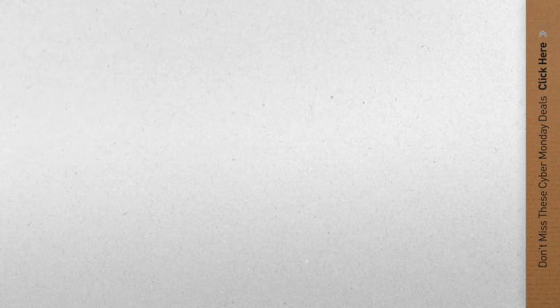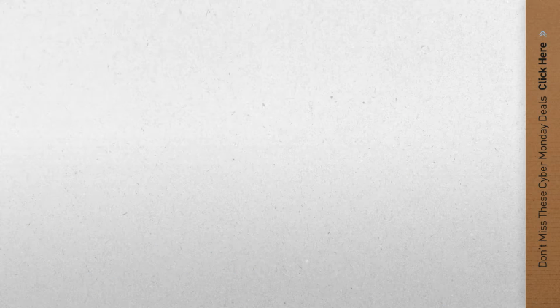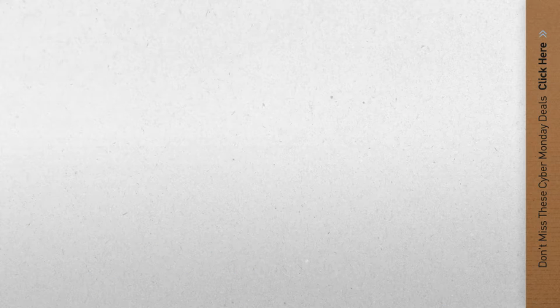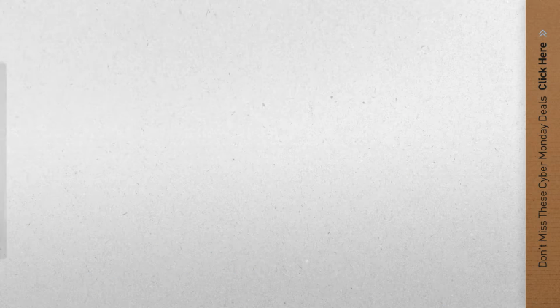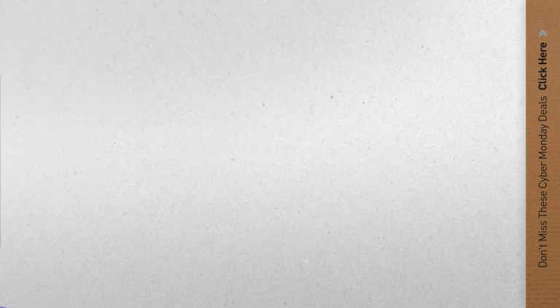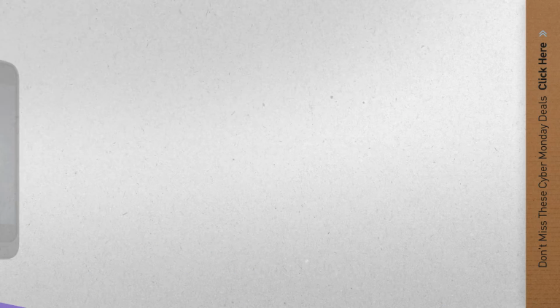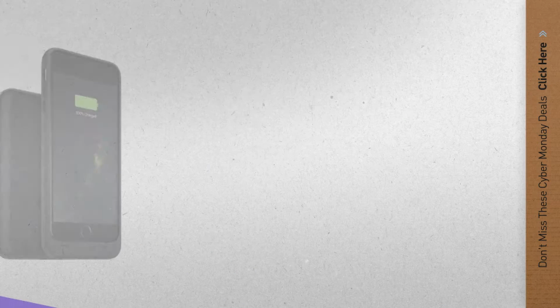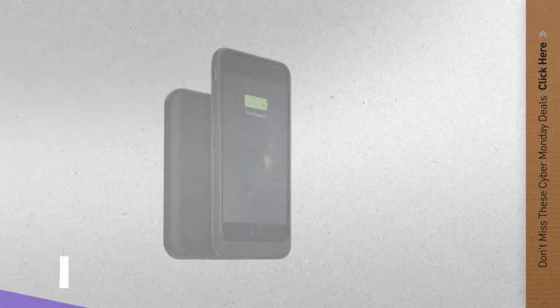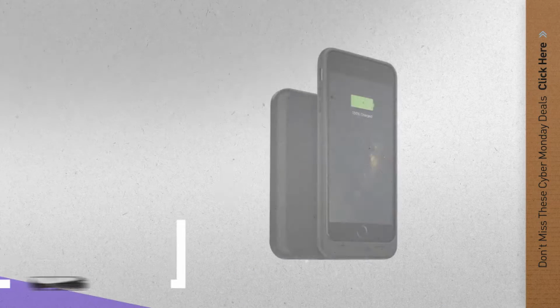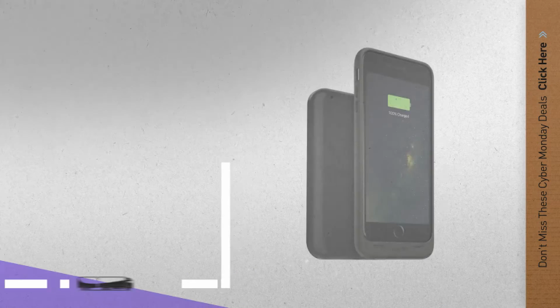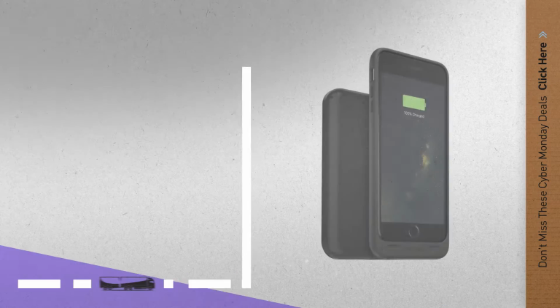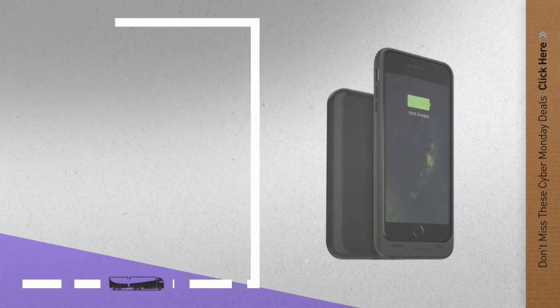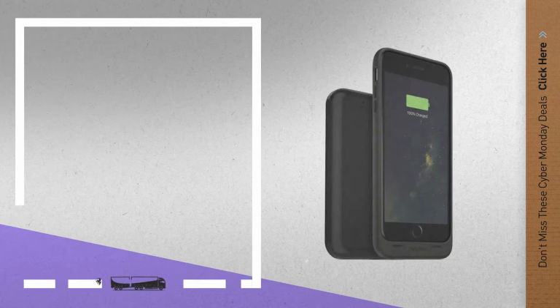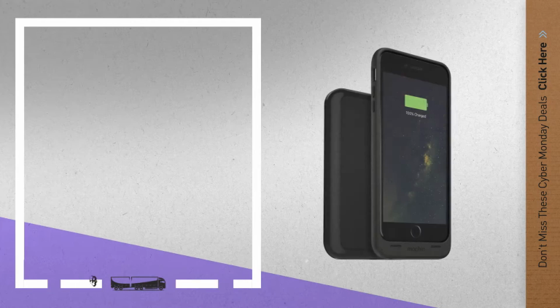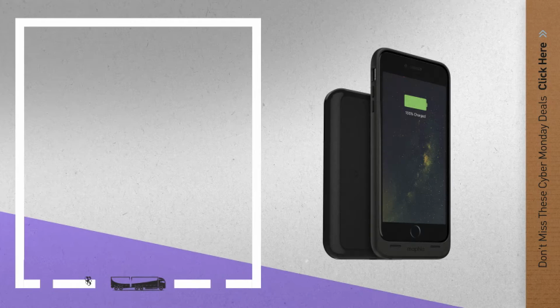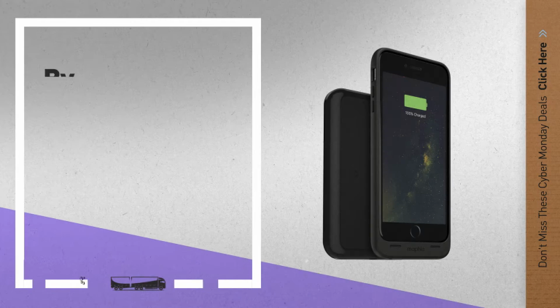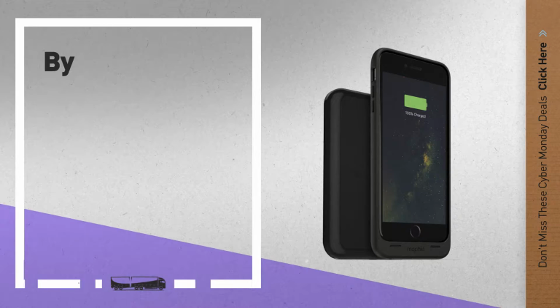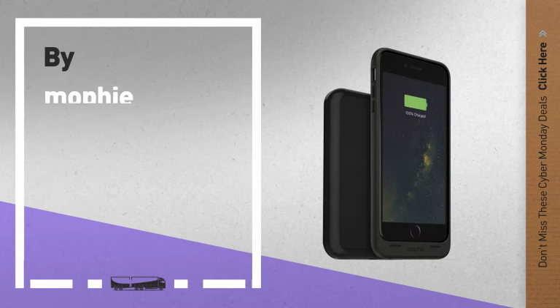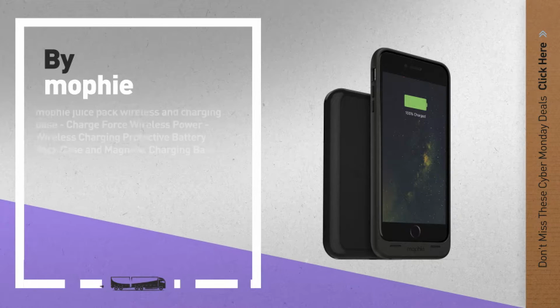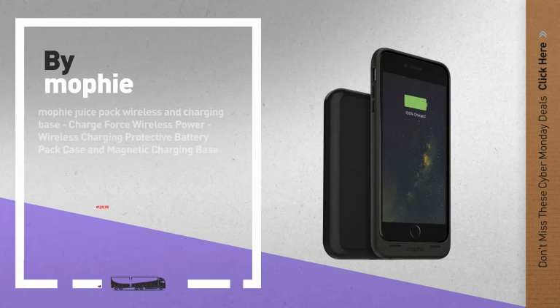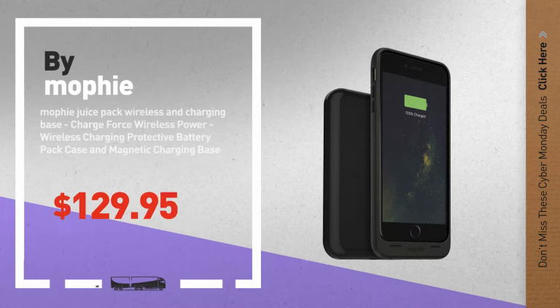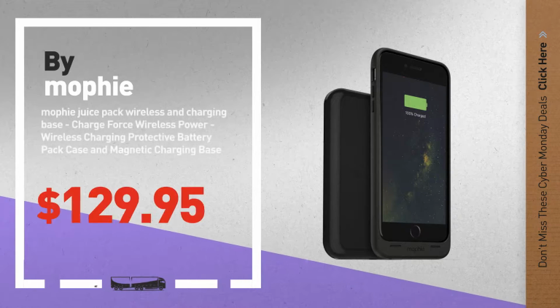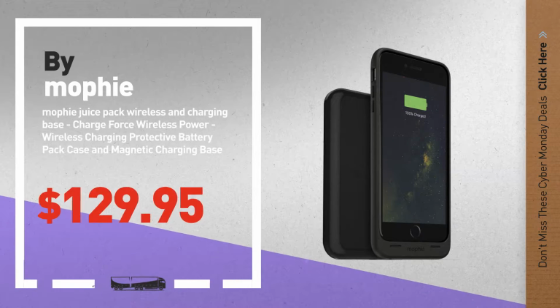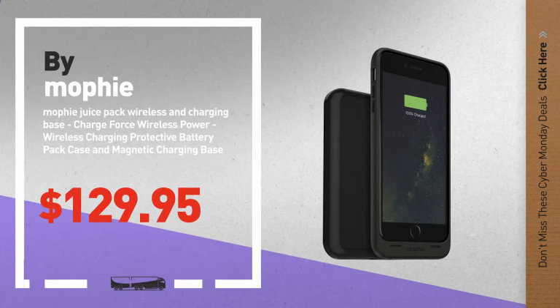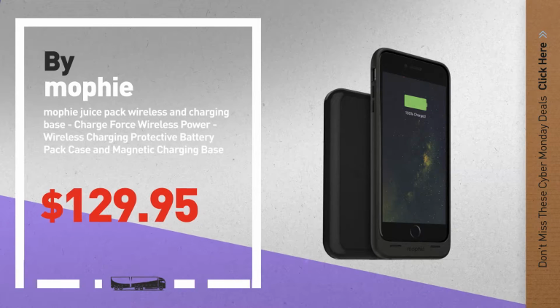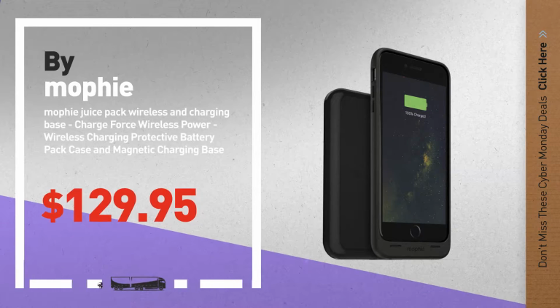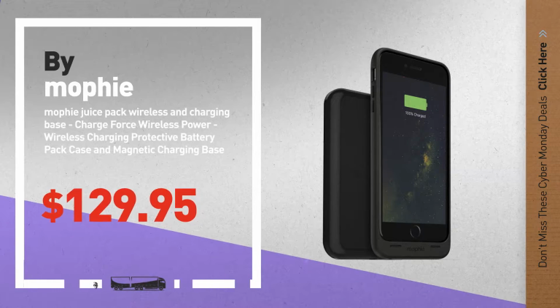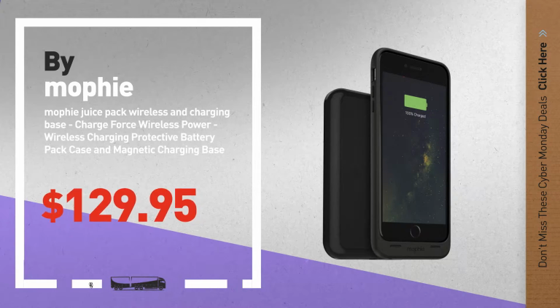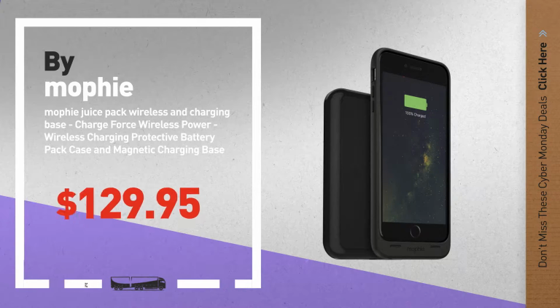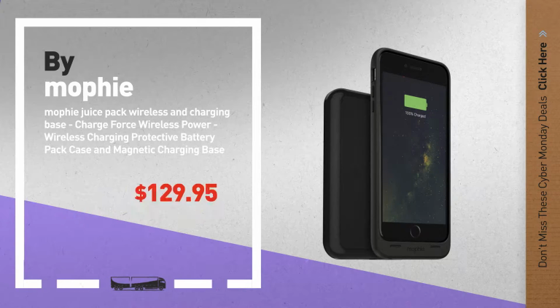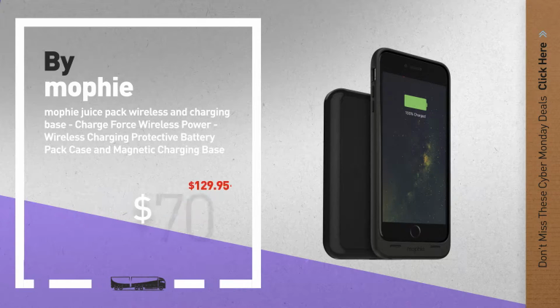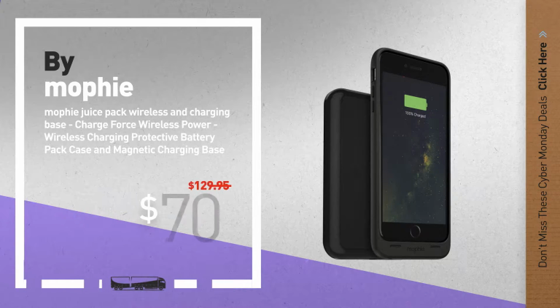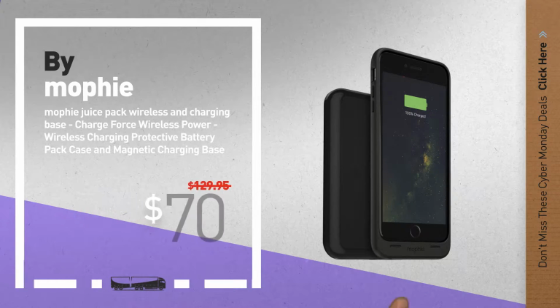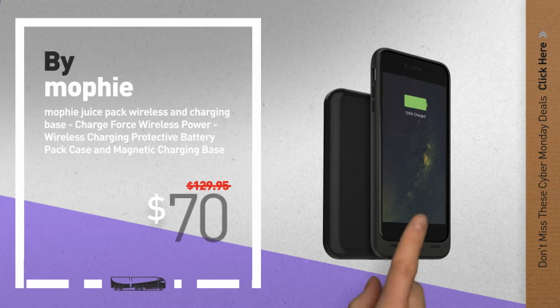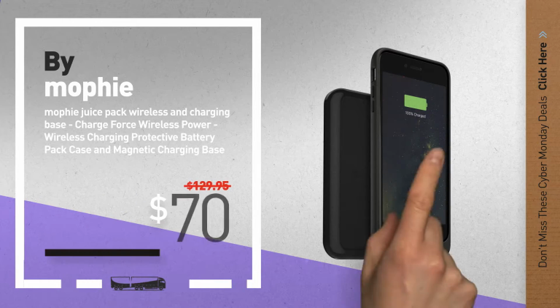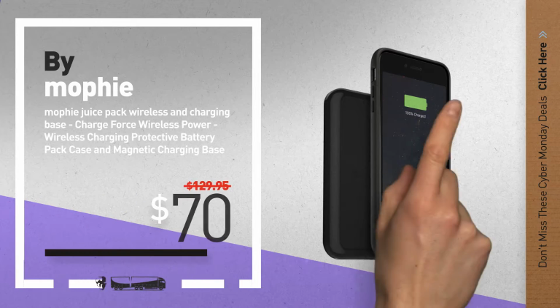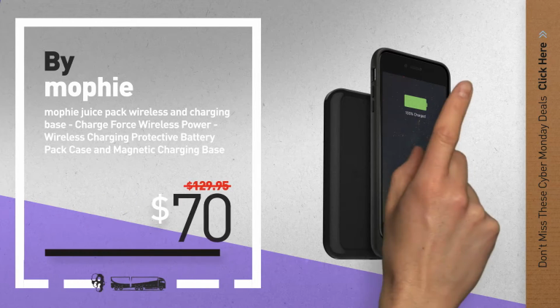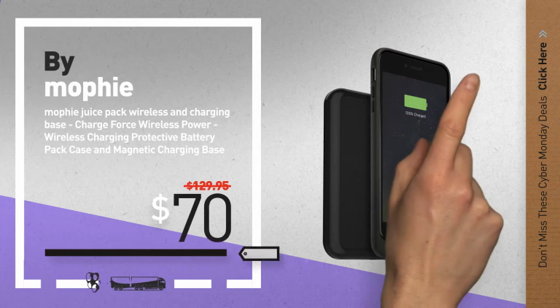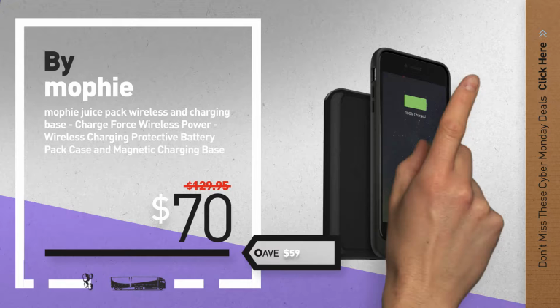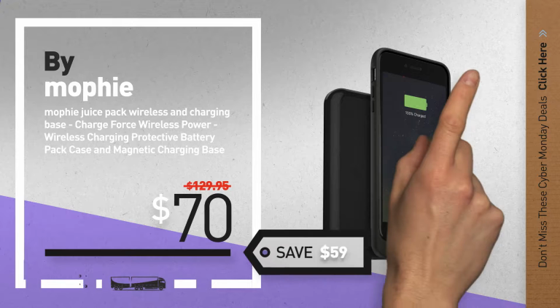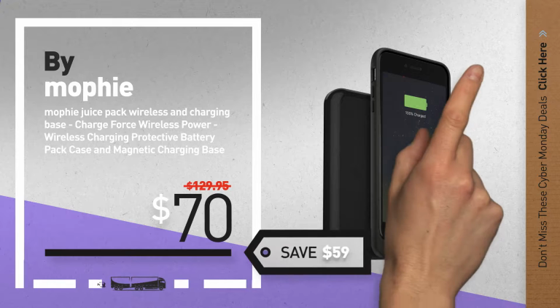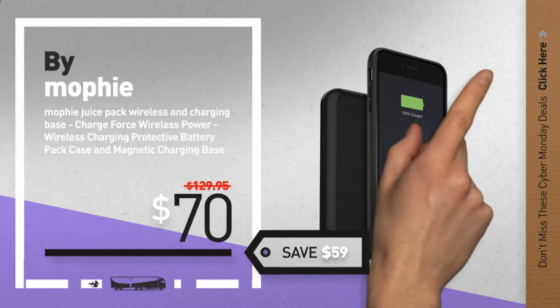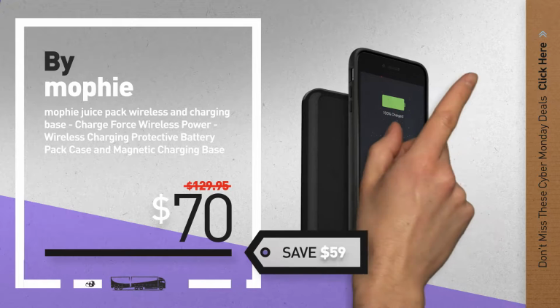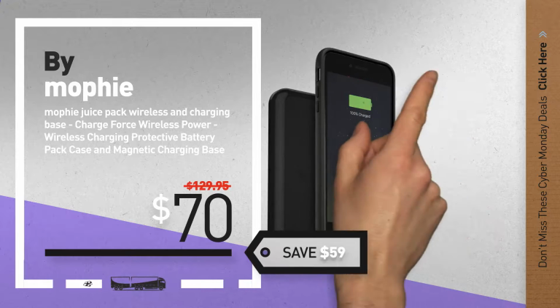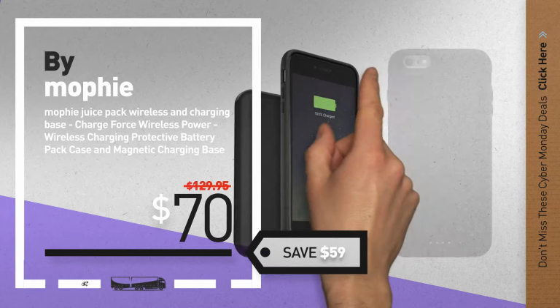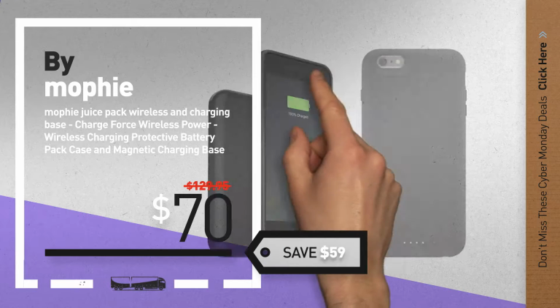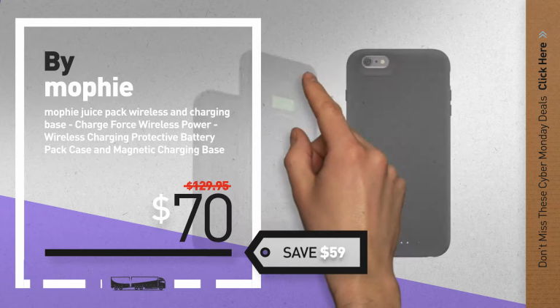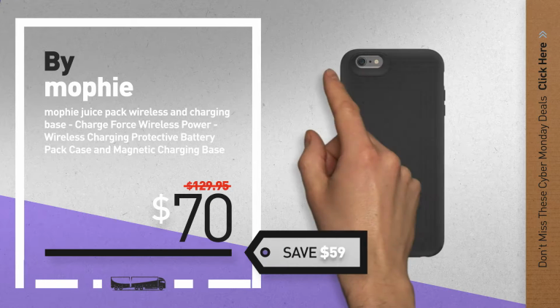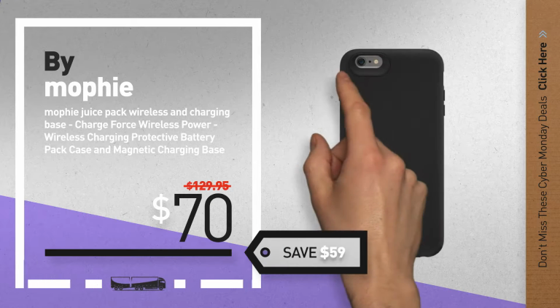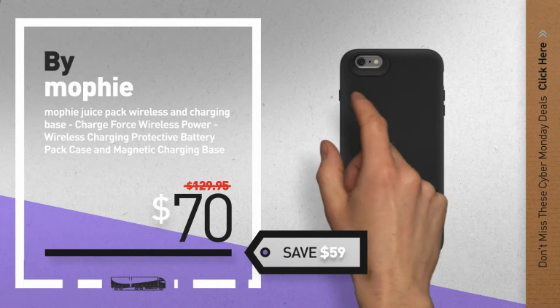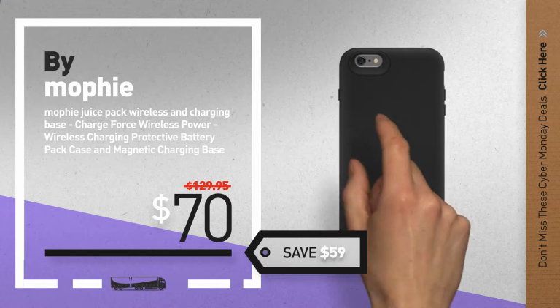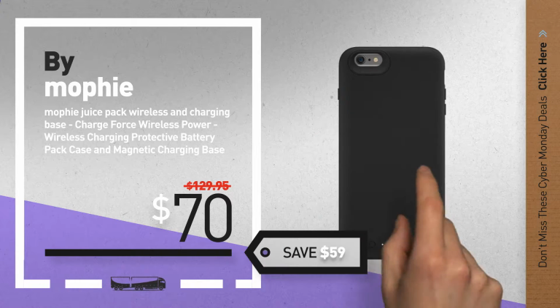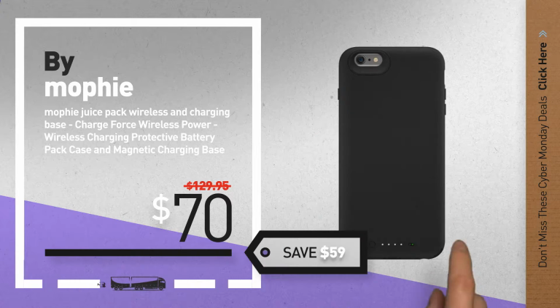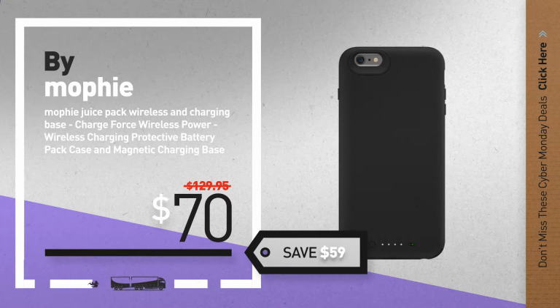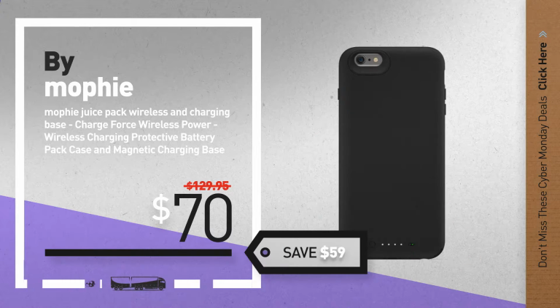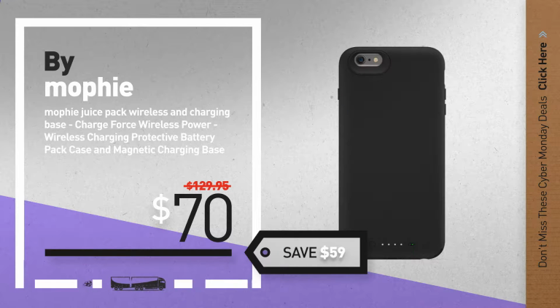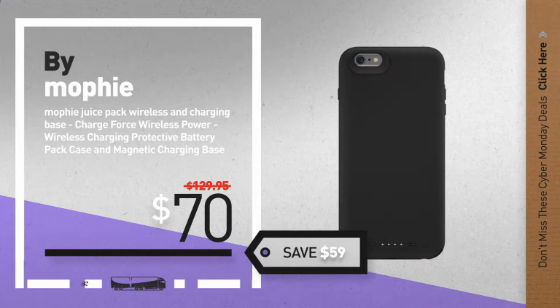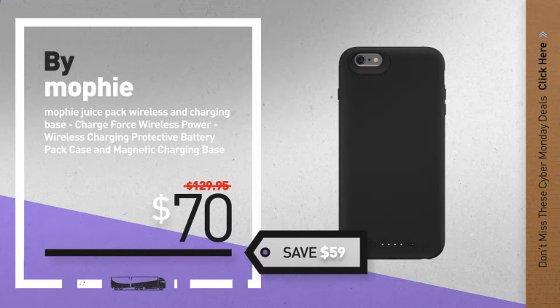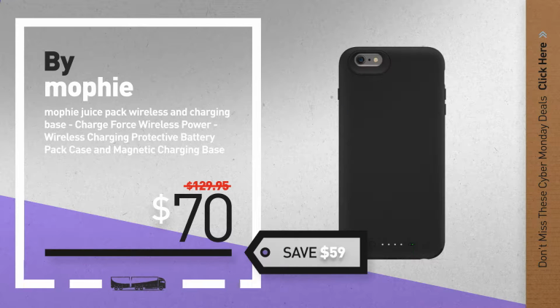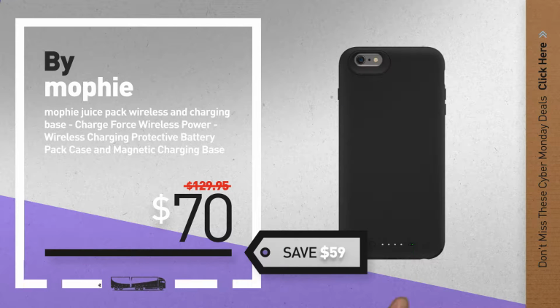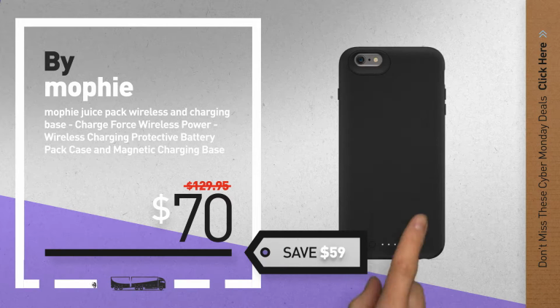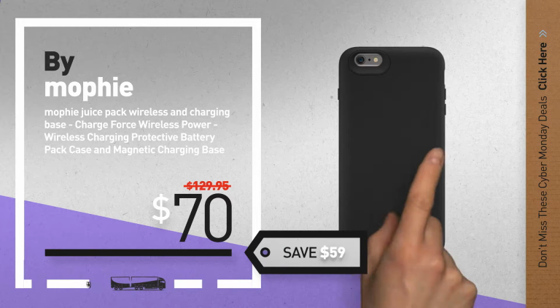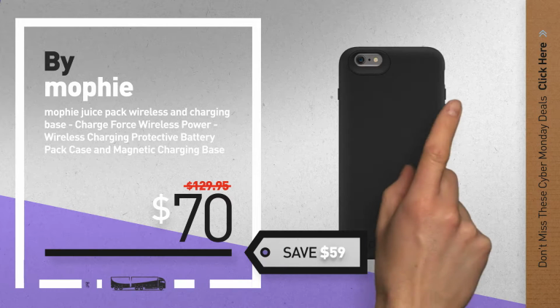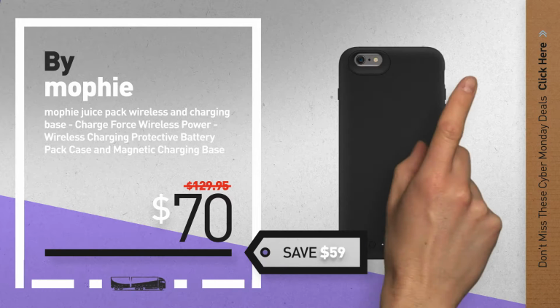Number 2, another great product by Mophie. Available now on Amazon only at $70.00.